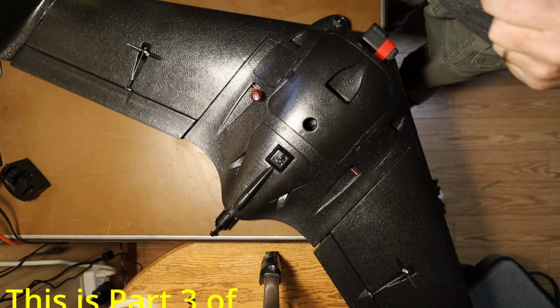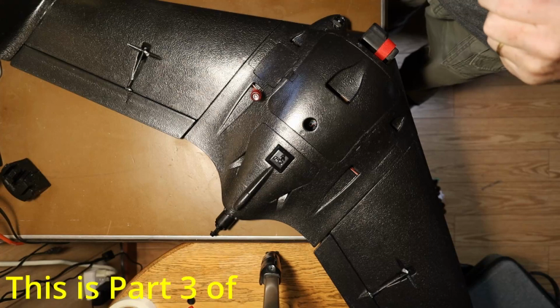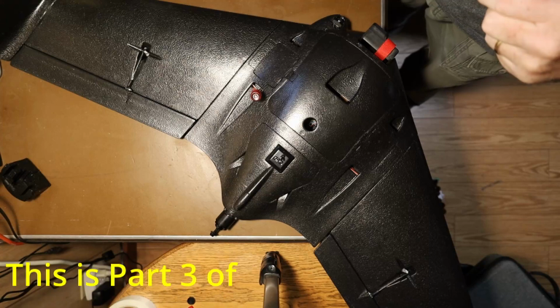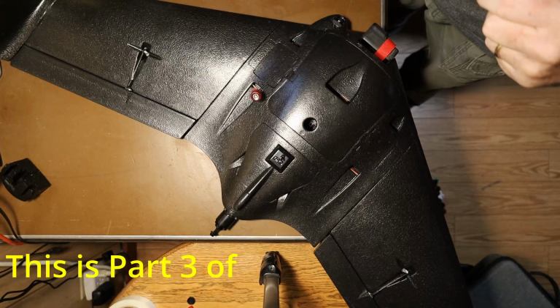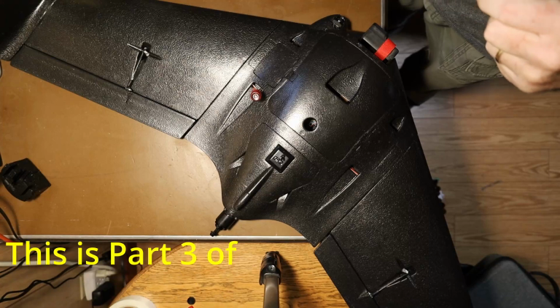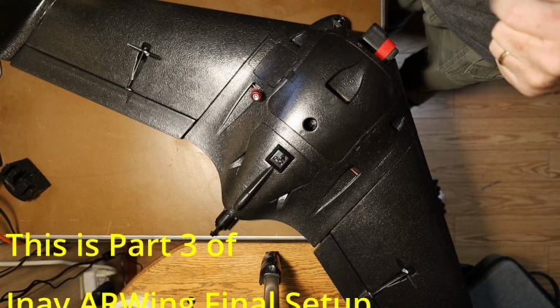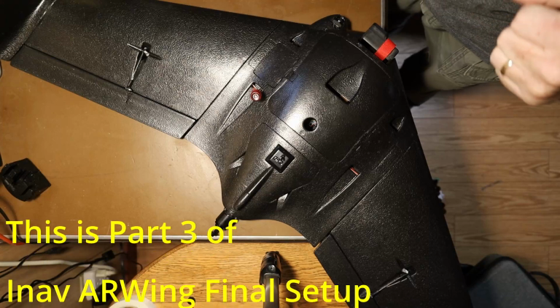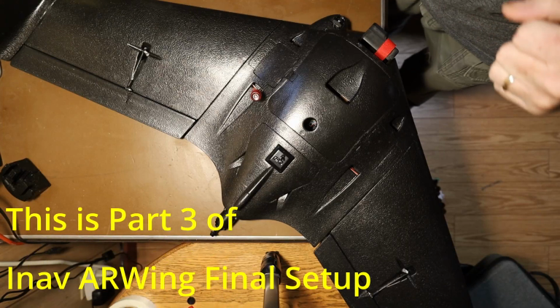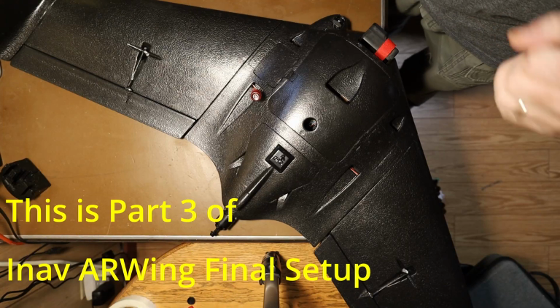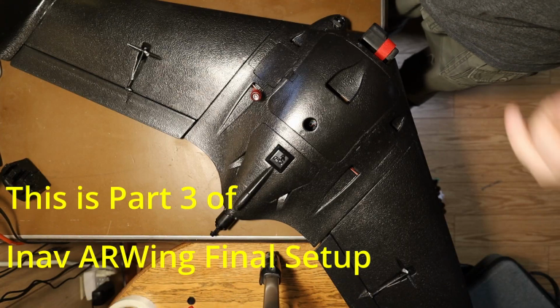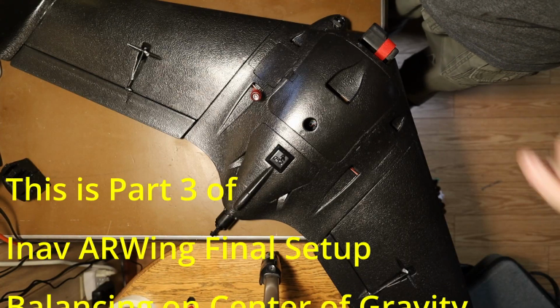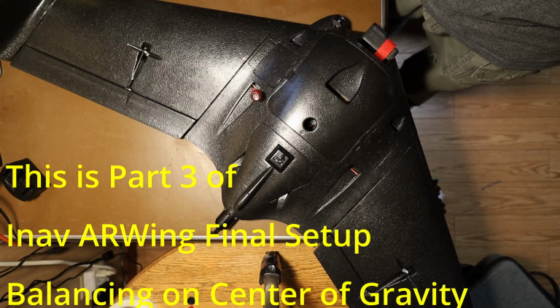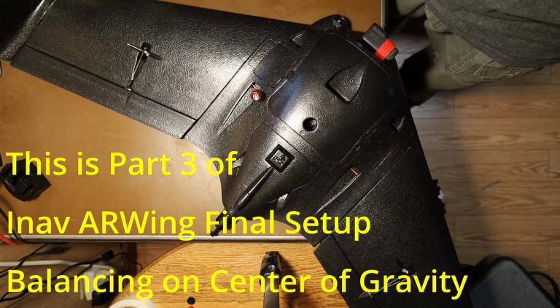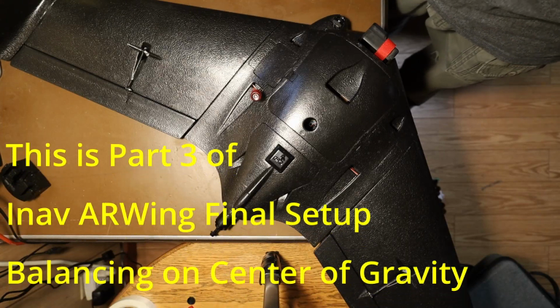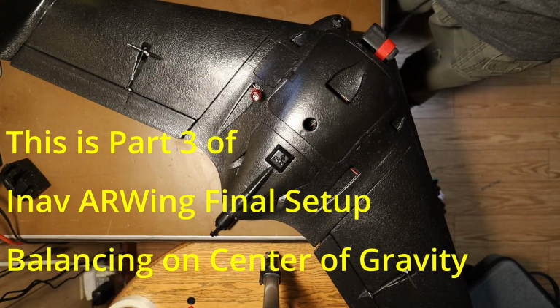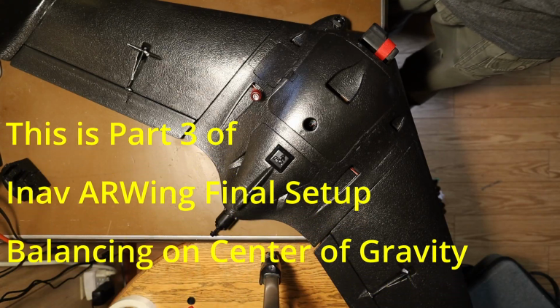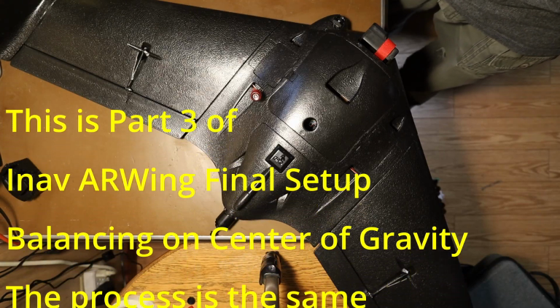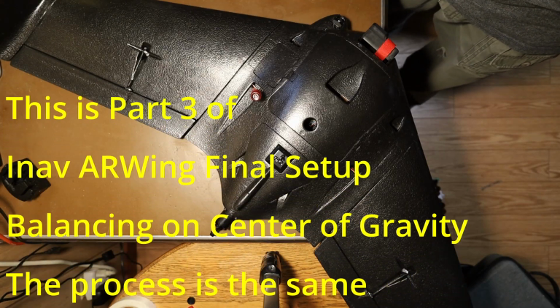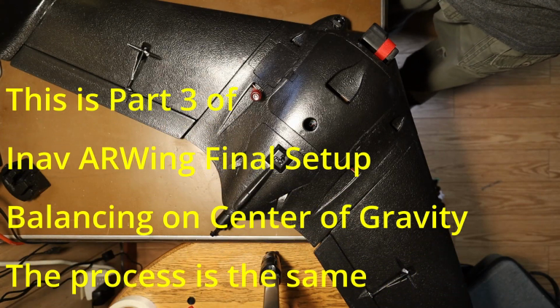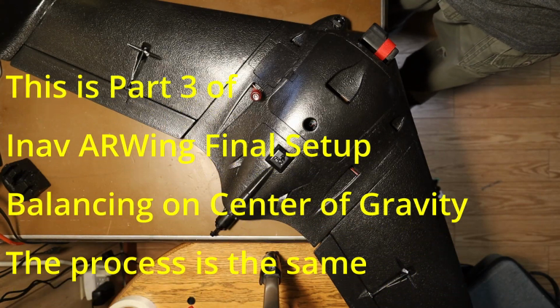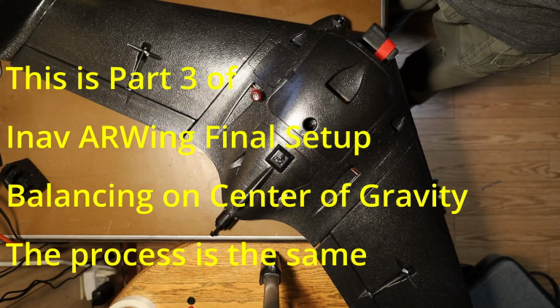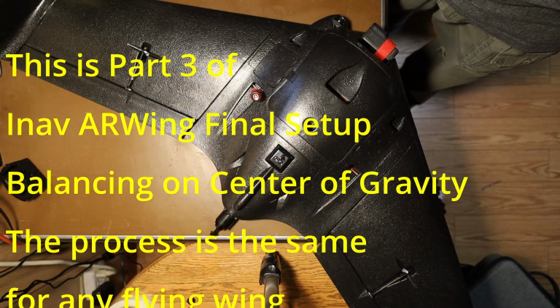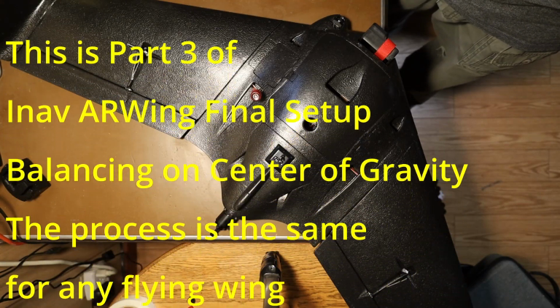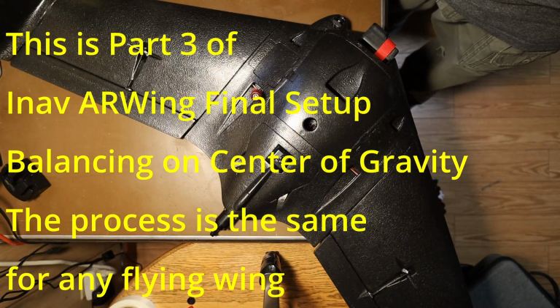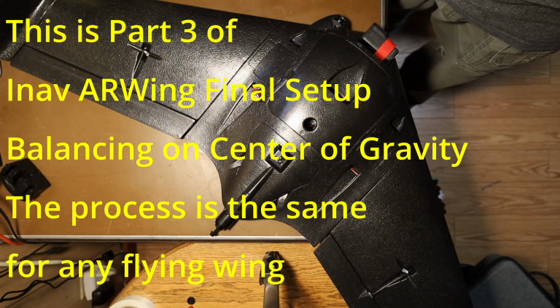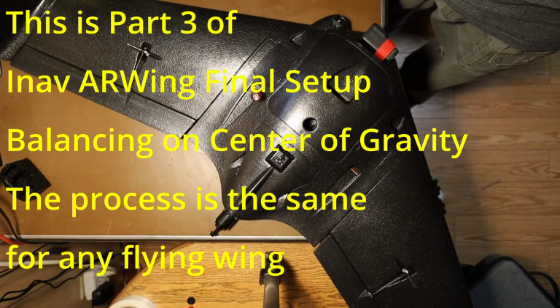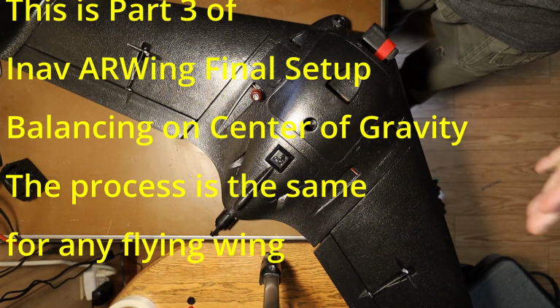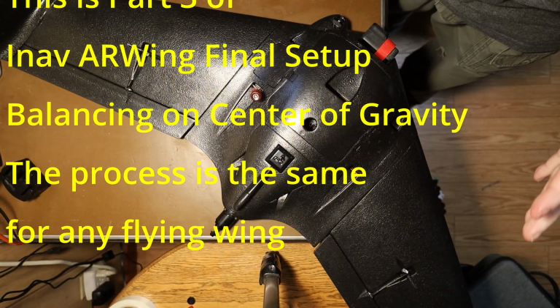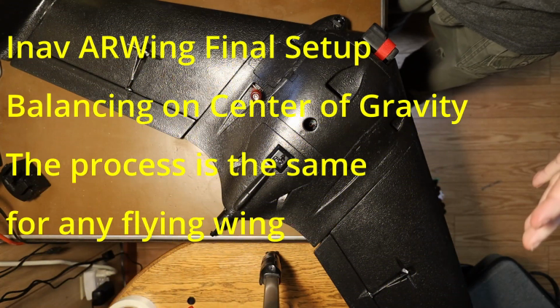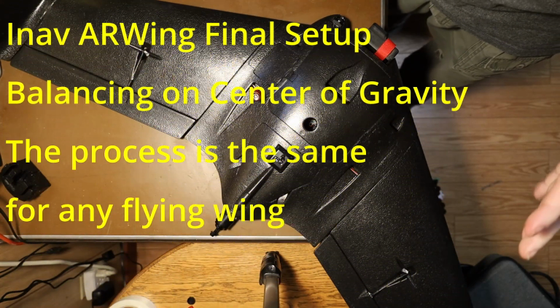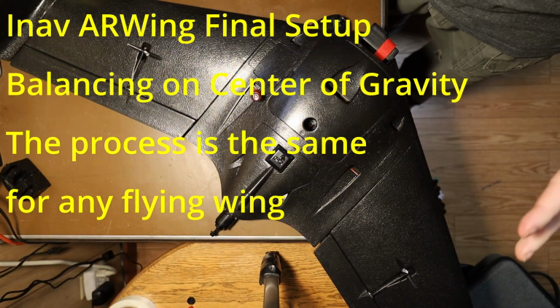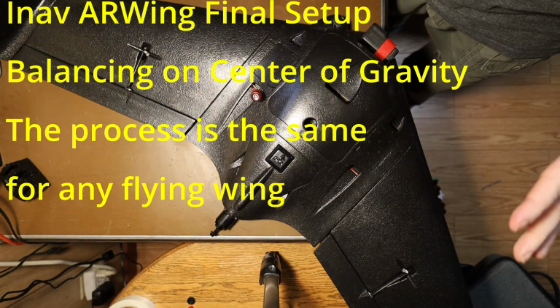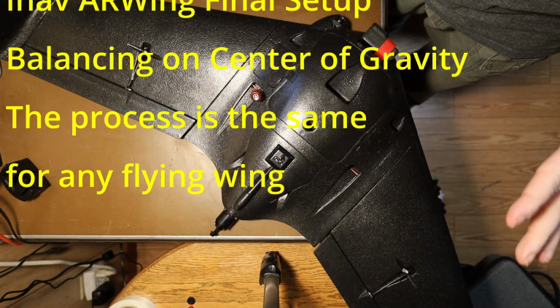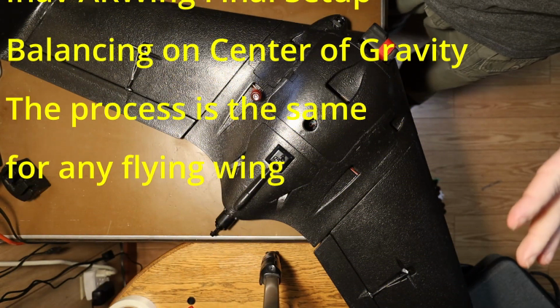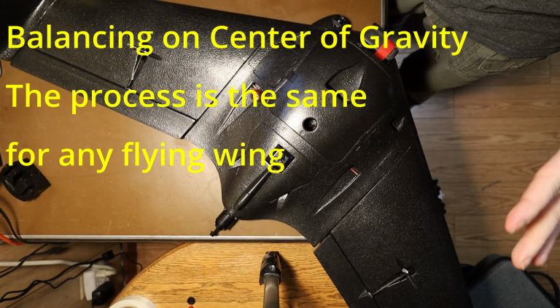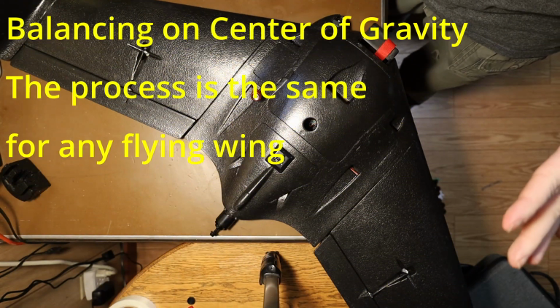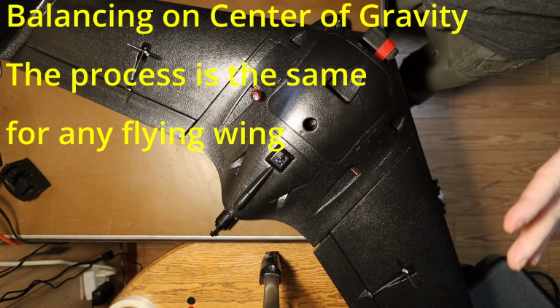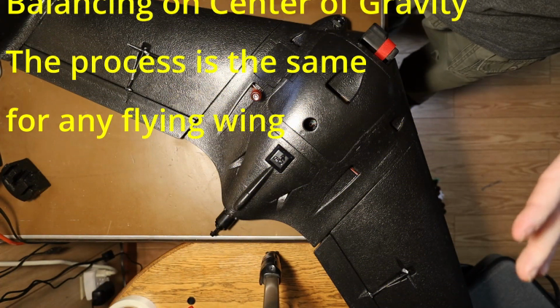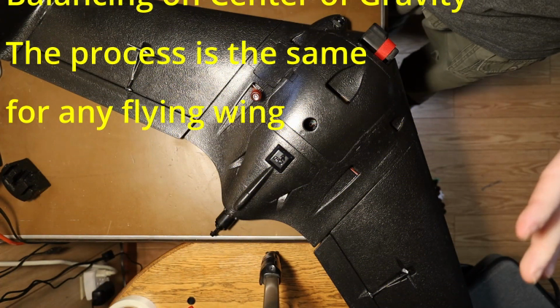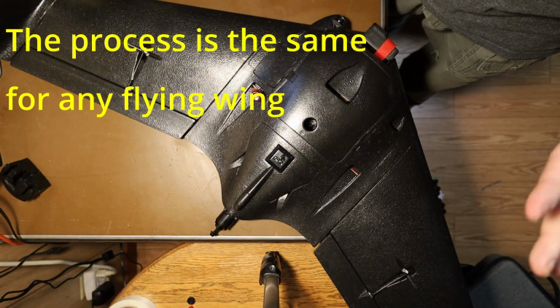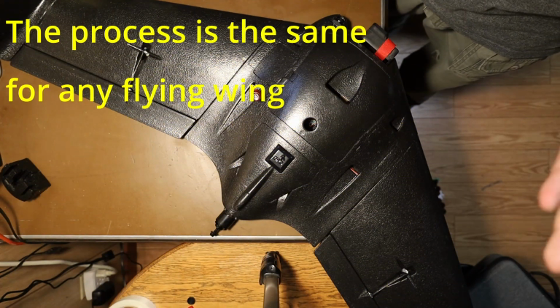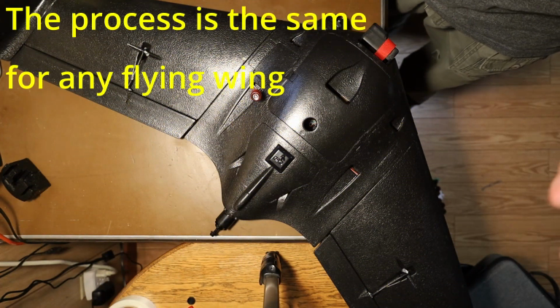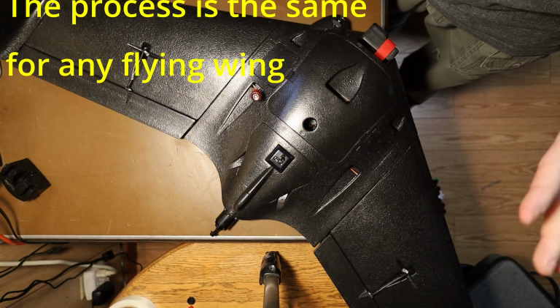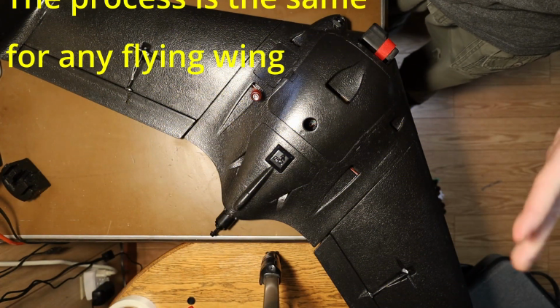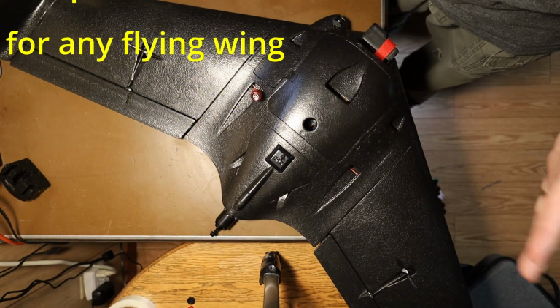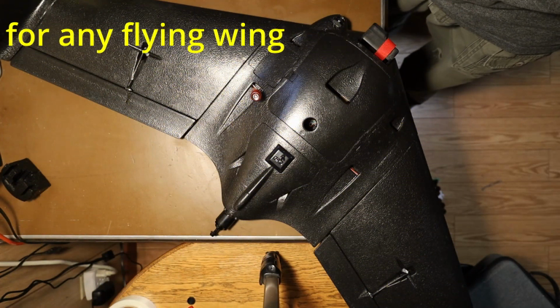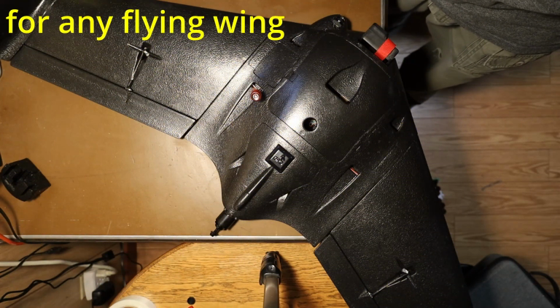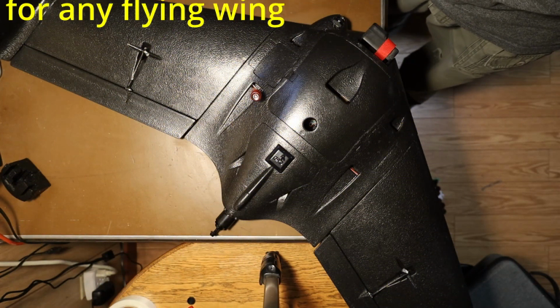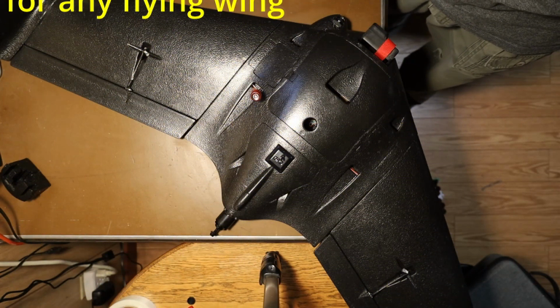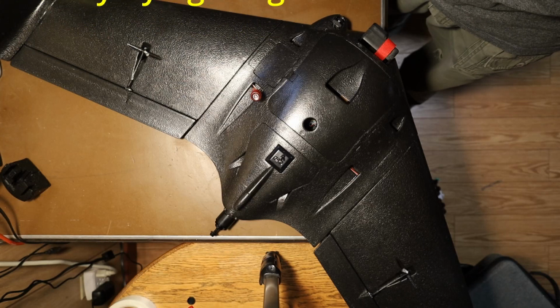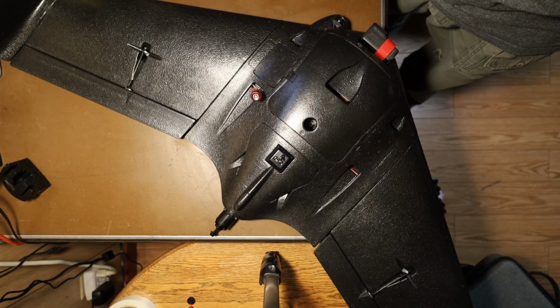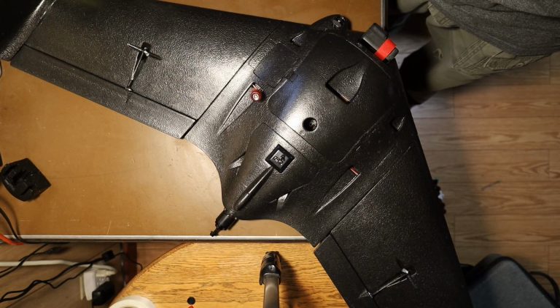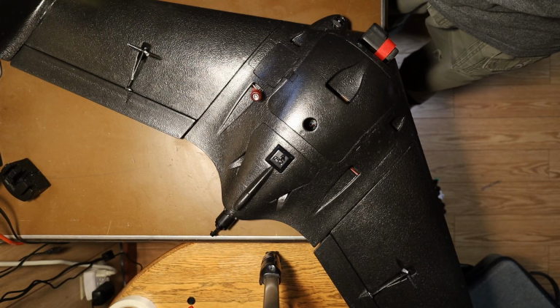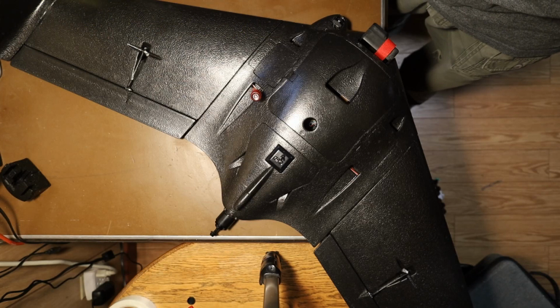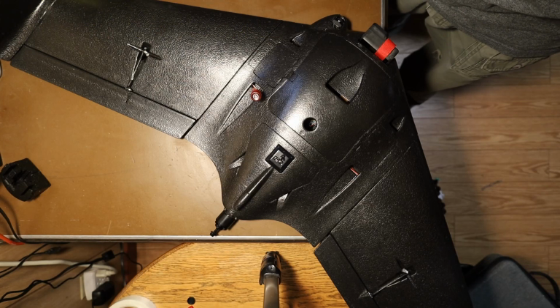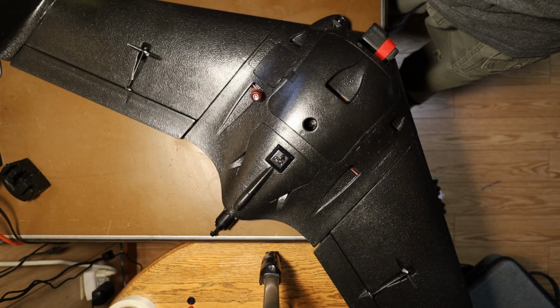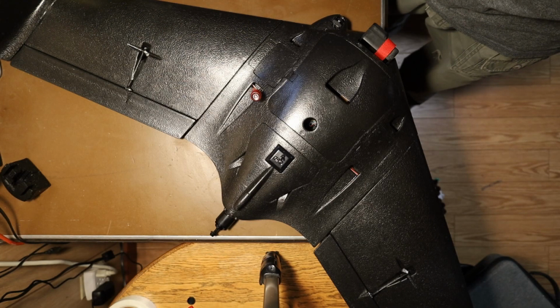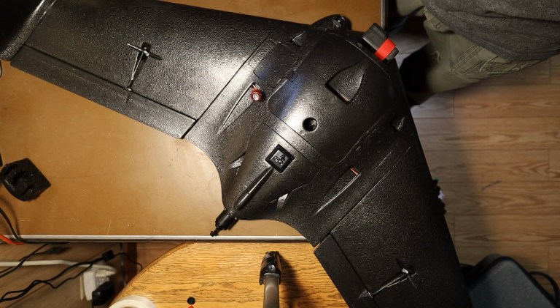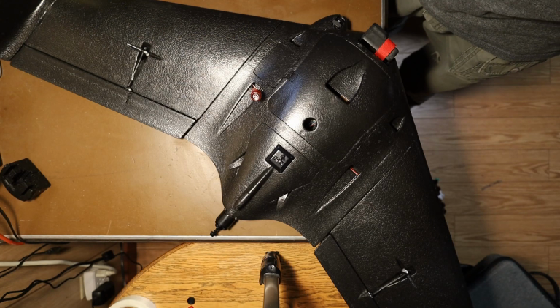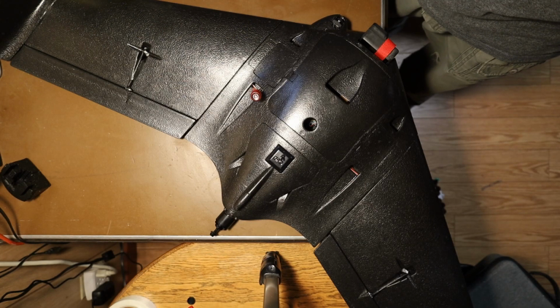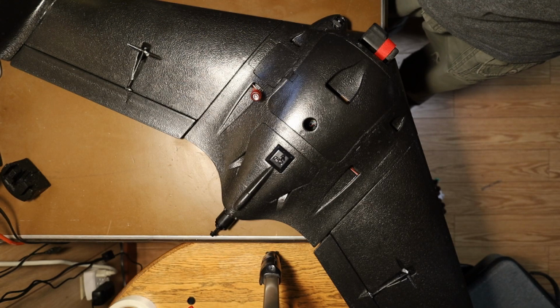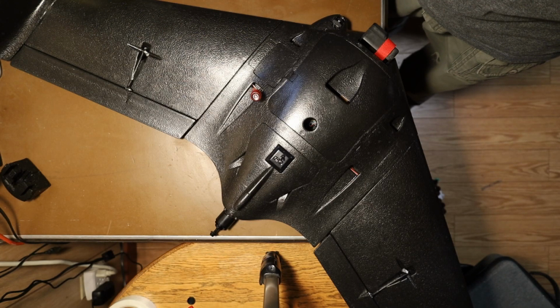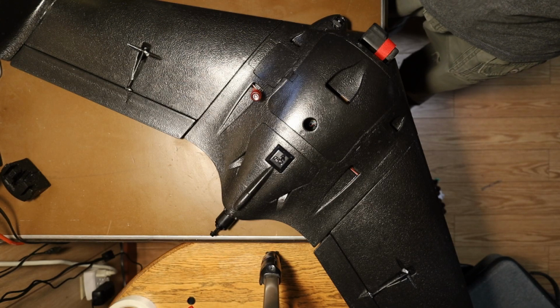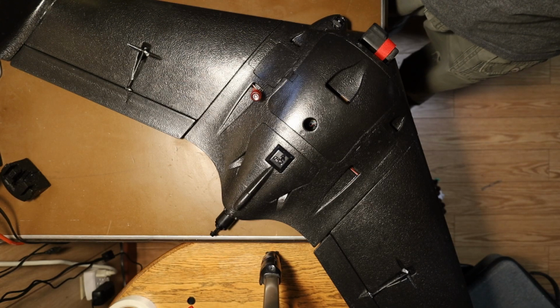Let's take a look at the process of making sure that the center of gravity and balance is set up correctly on the flying wing.